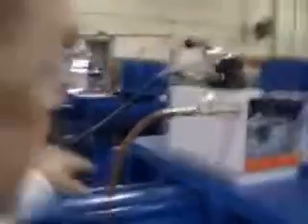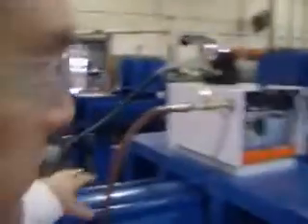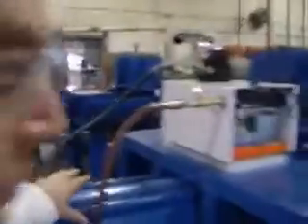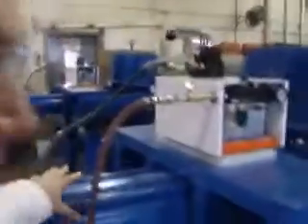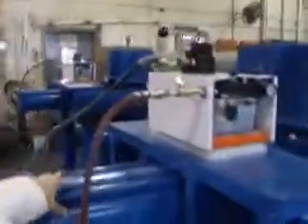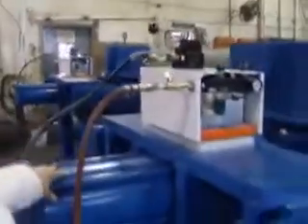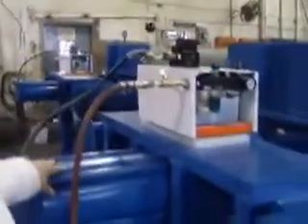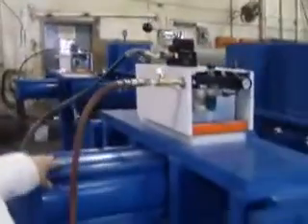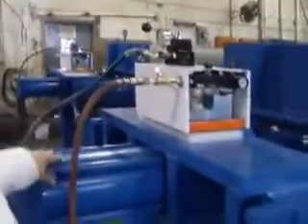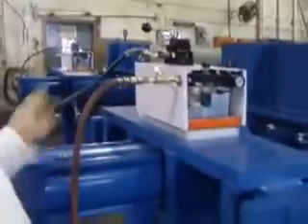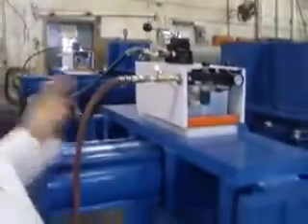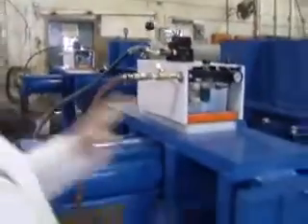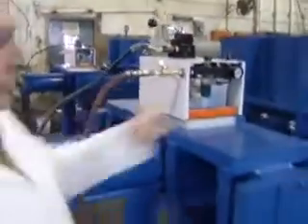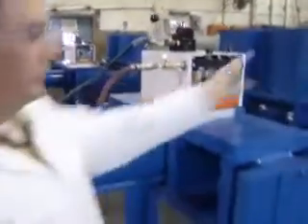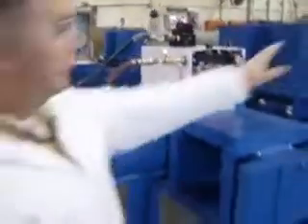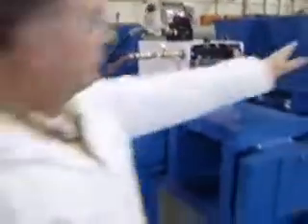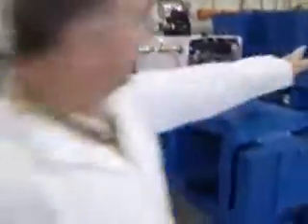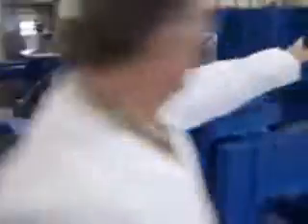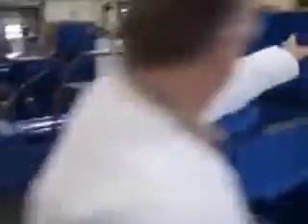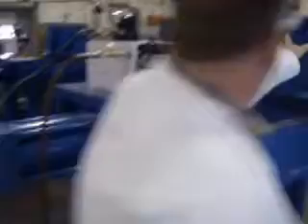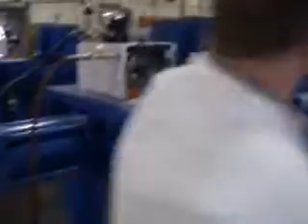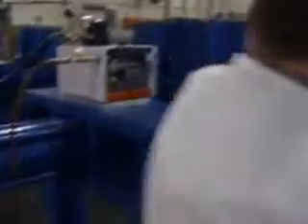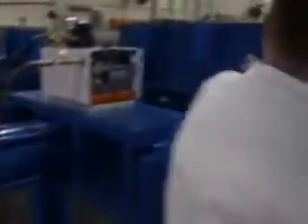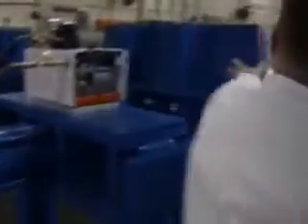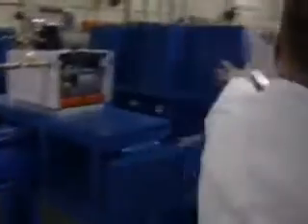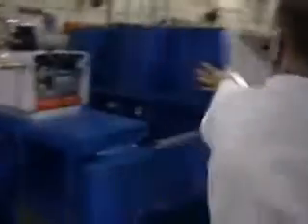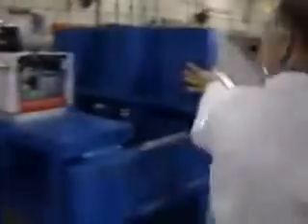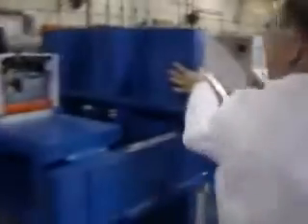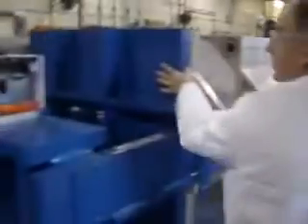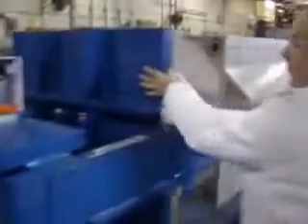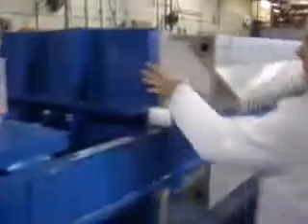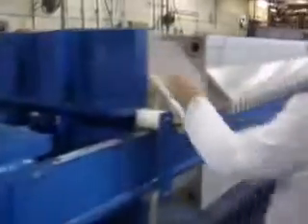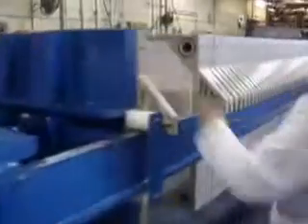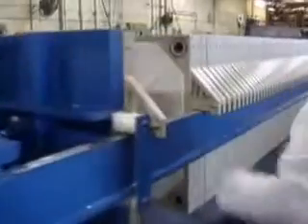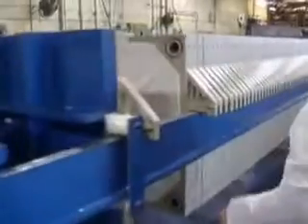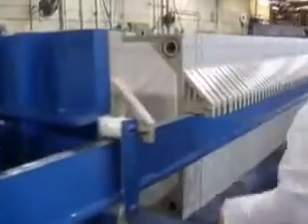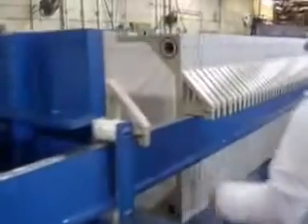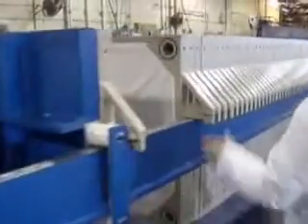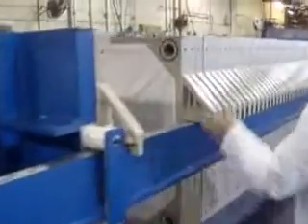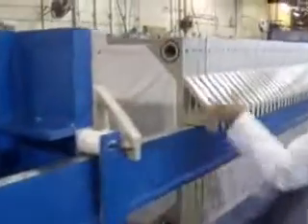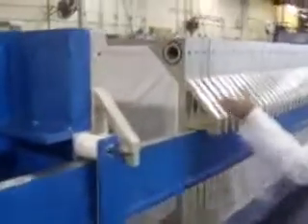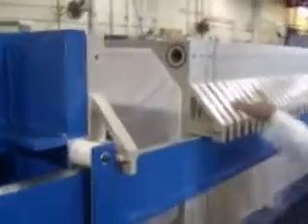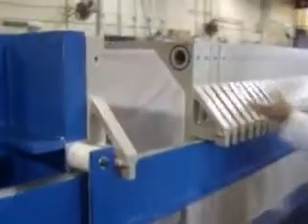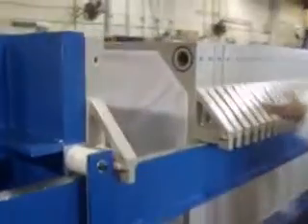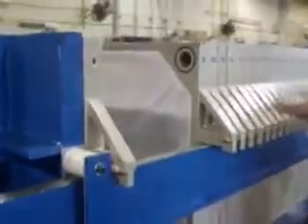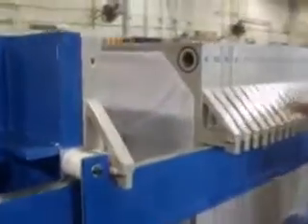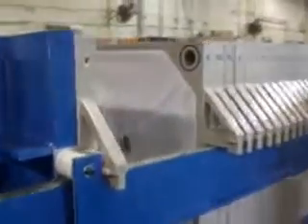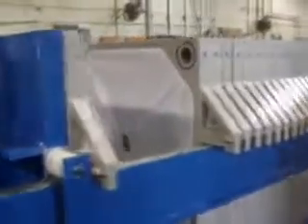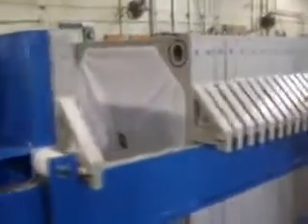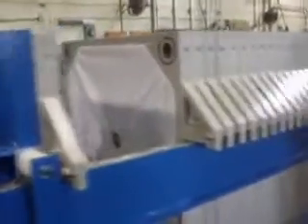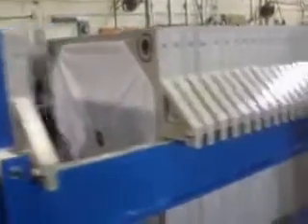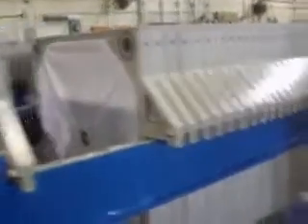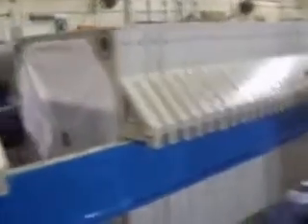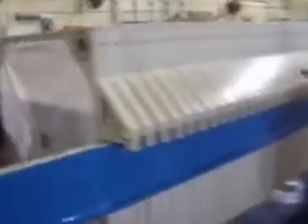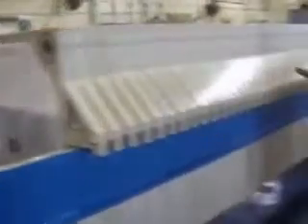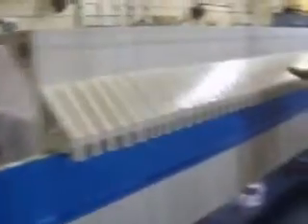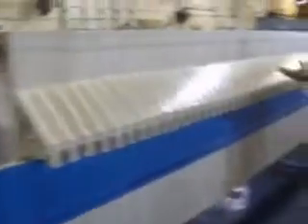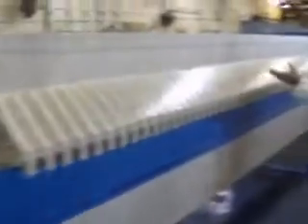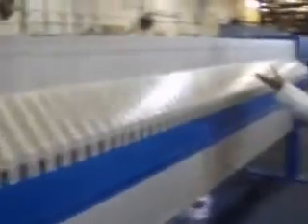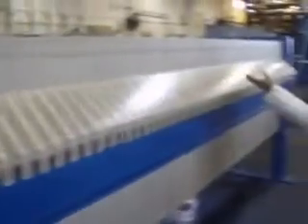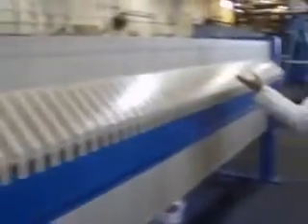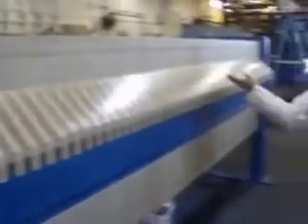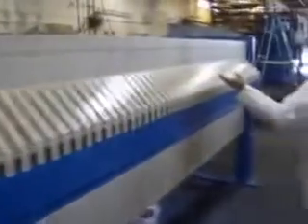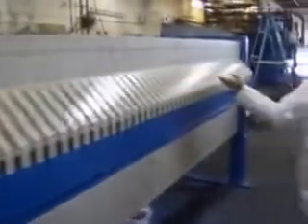The cylinder pushes forward and closes the plate. There are 61 plates in this 50 cubic foot filter prep.